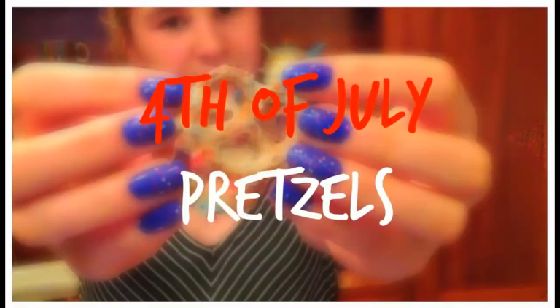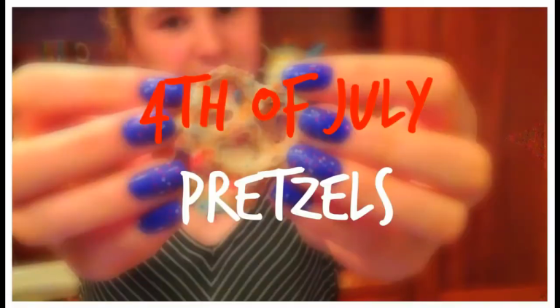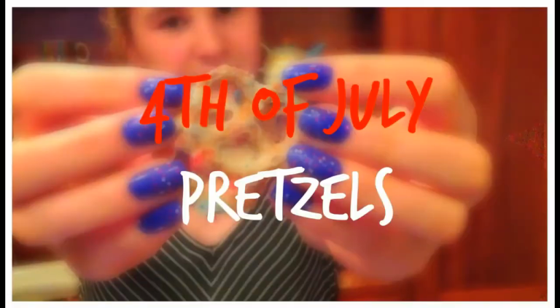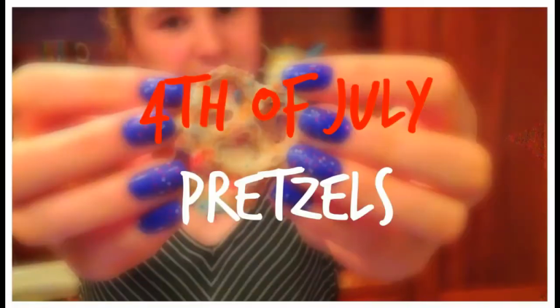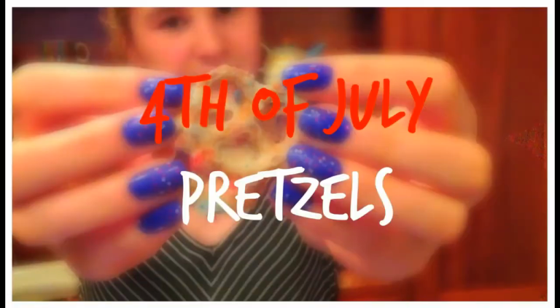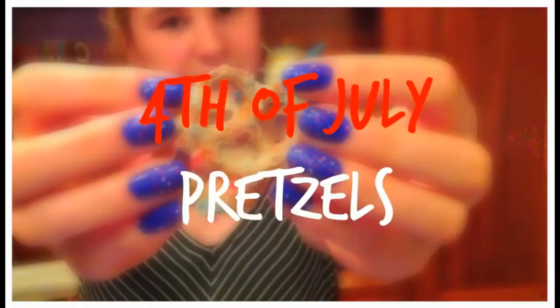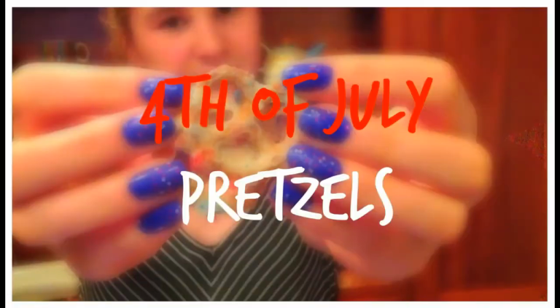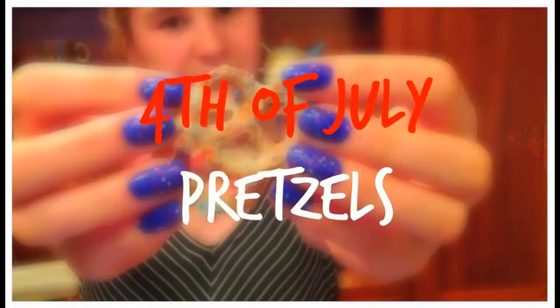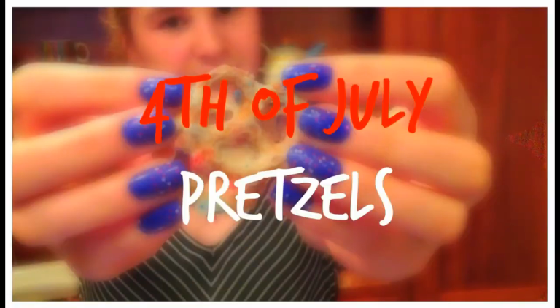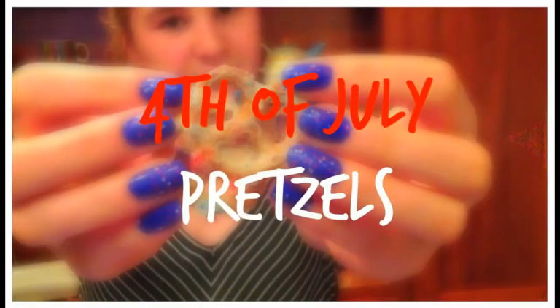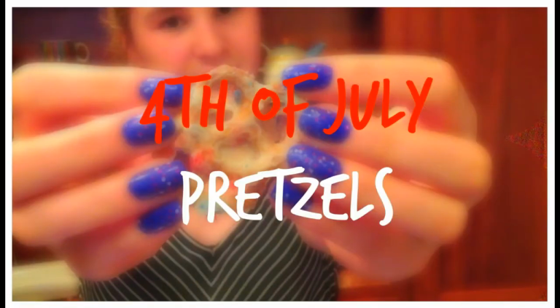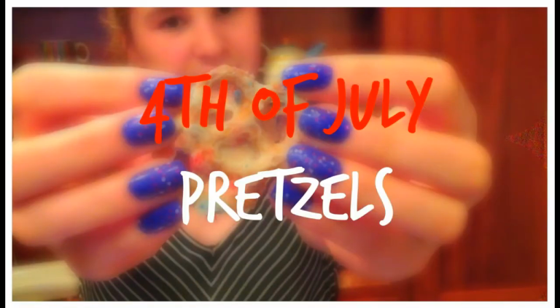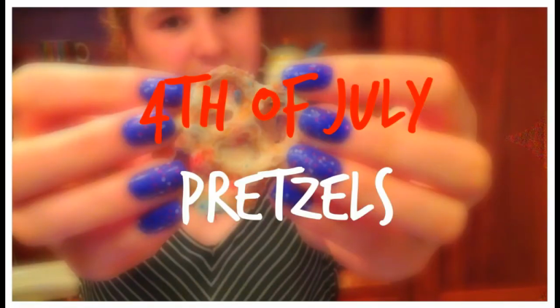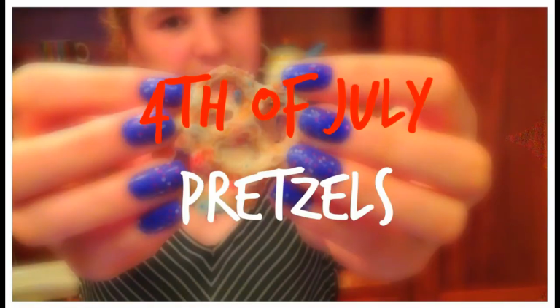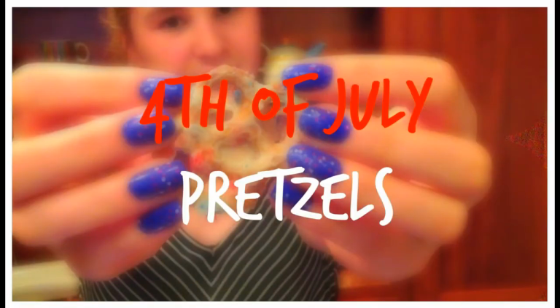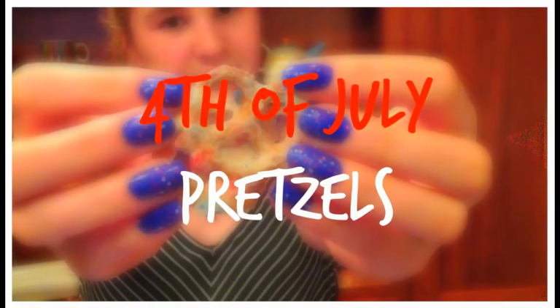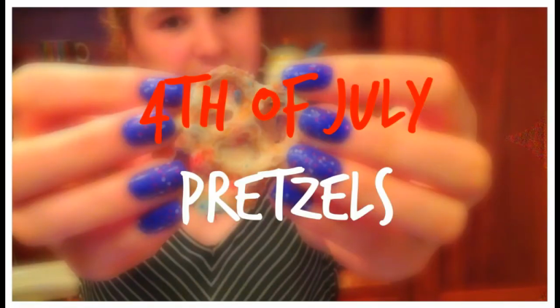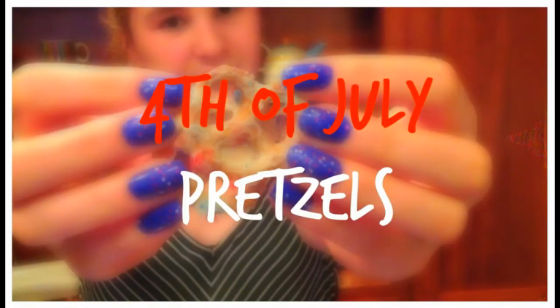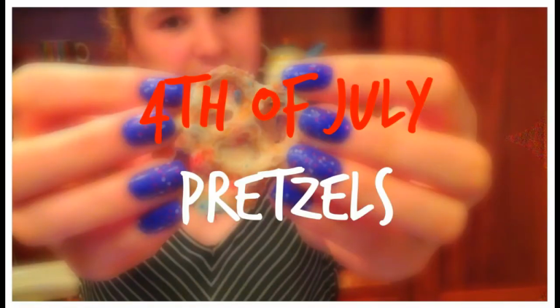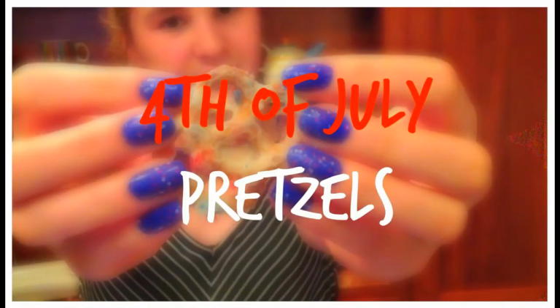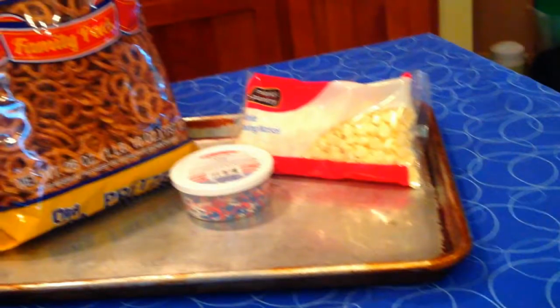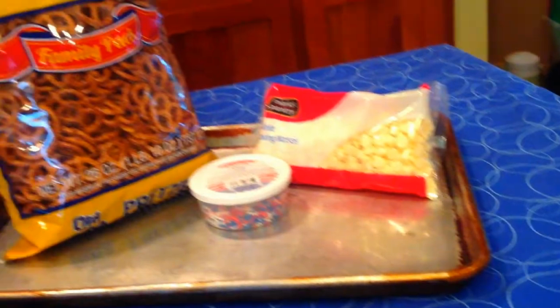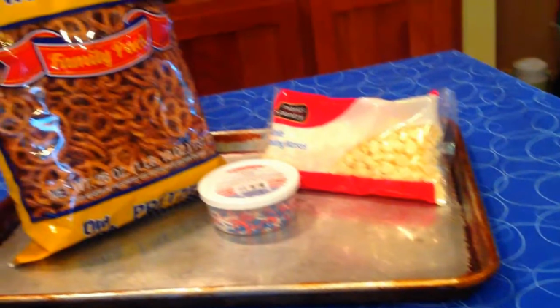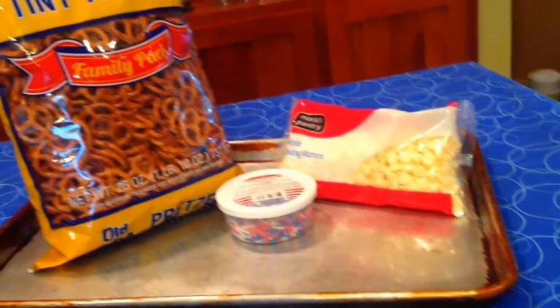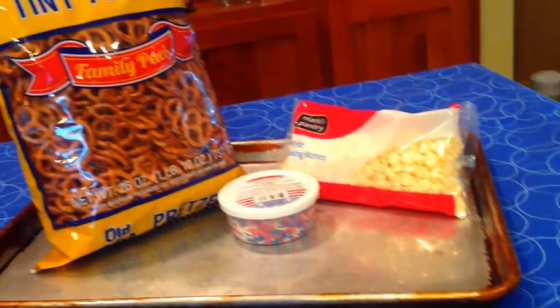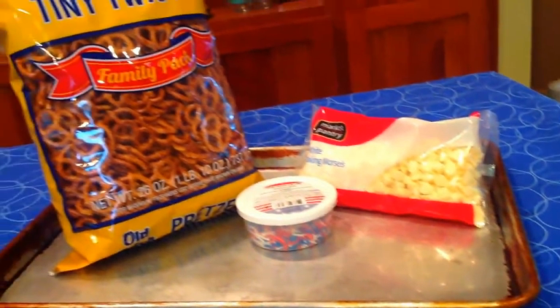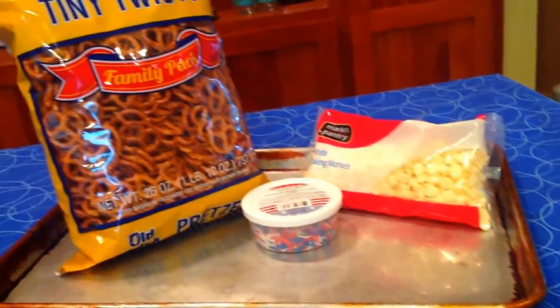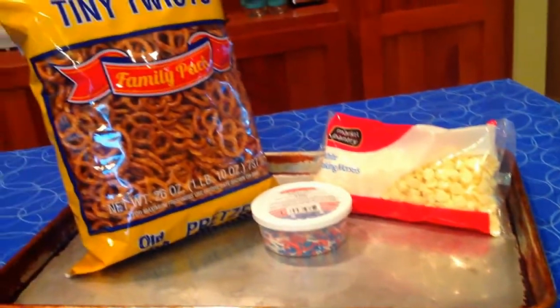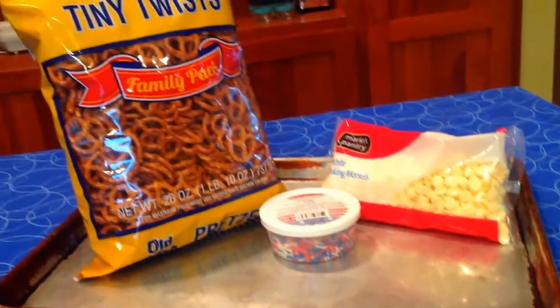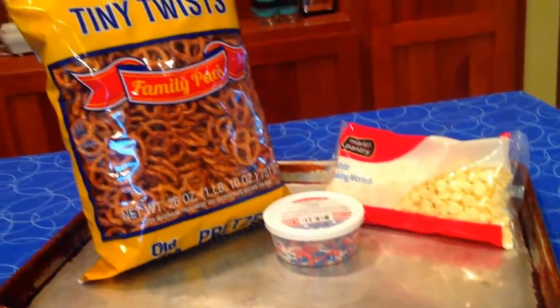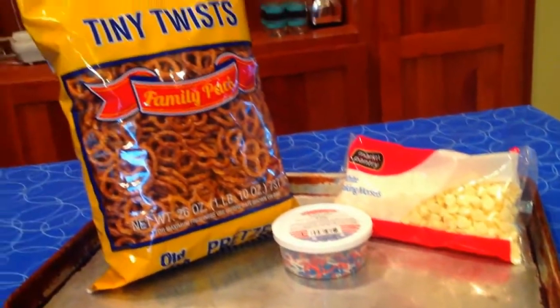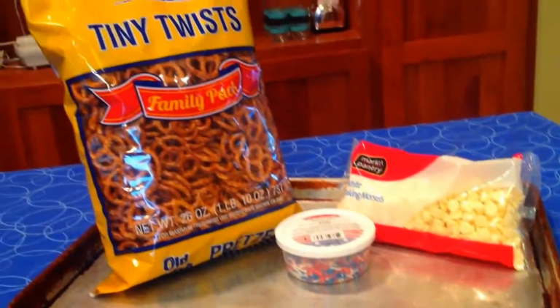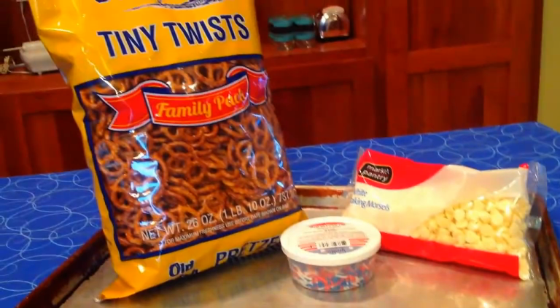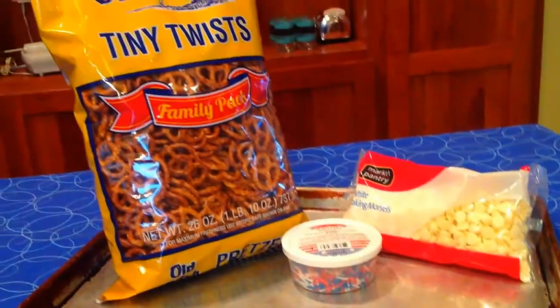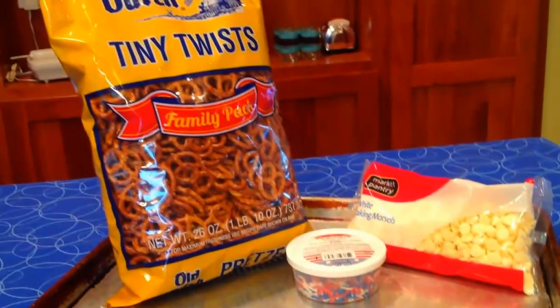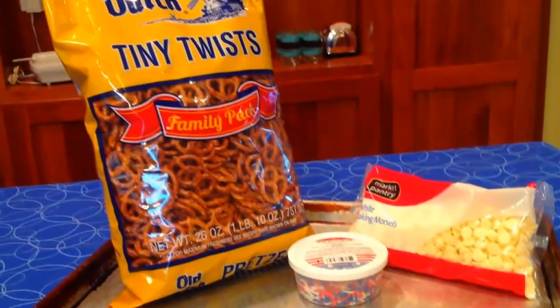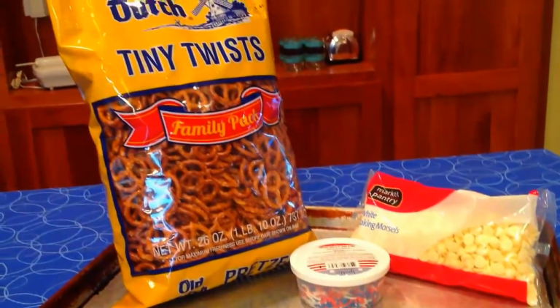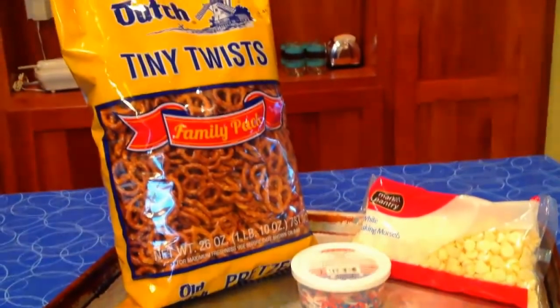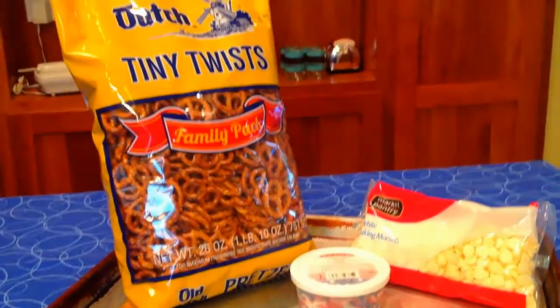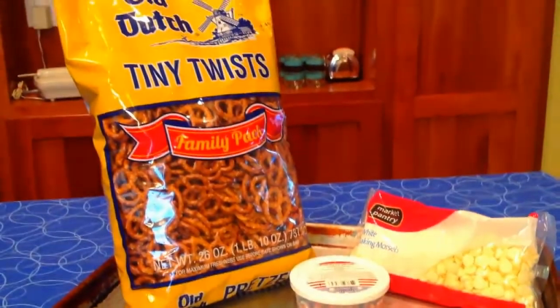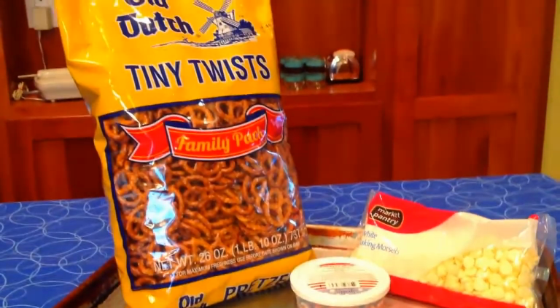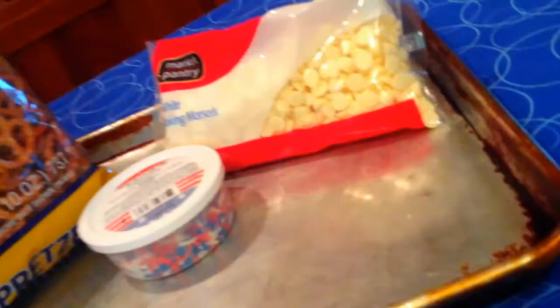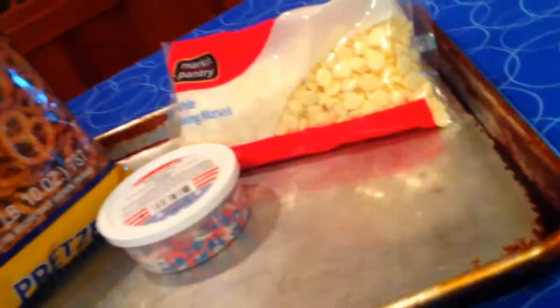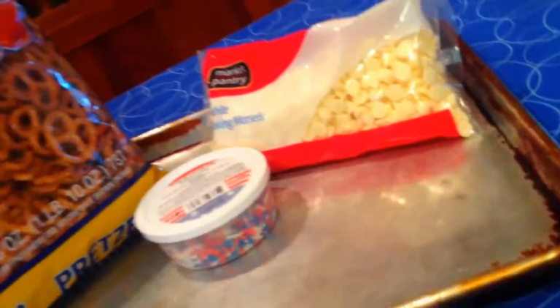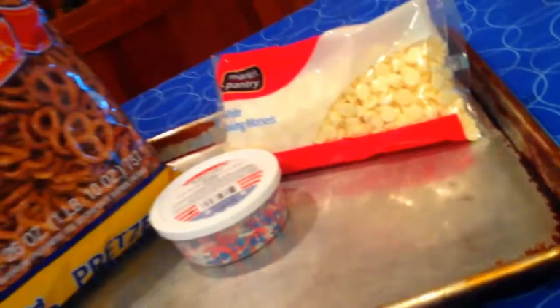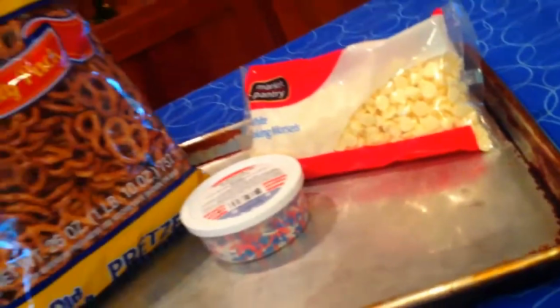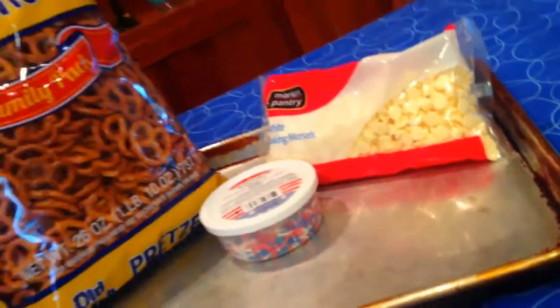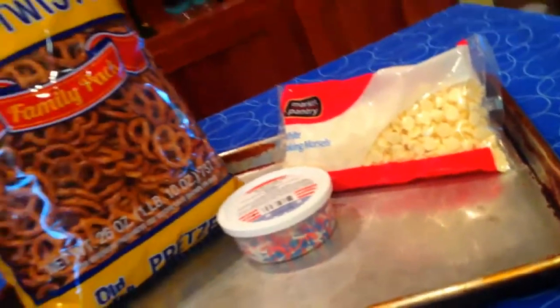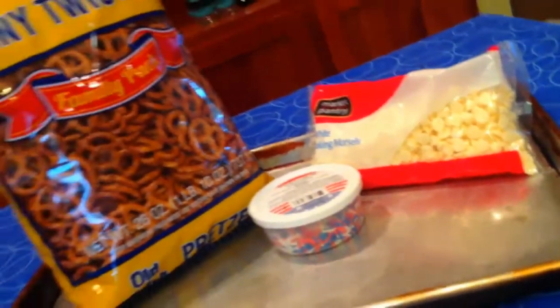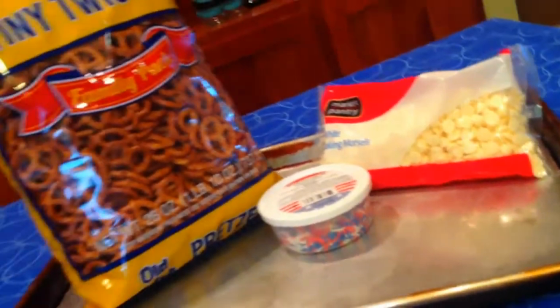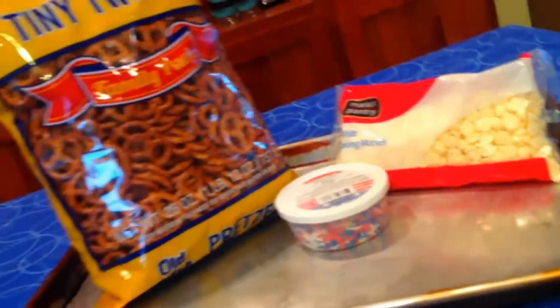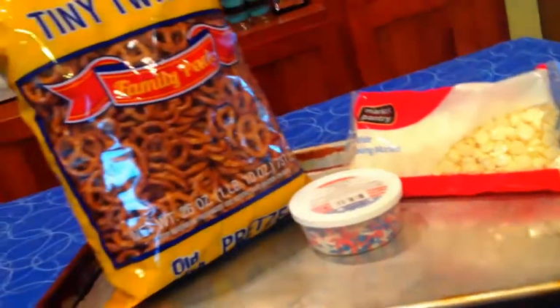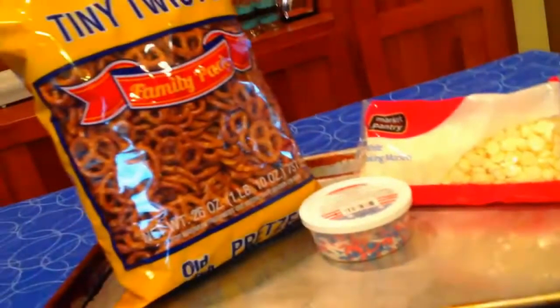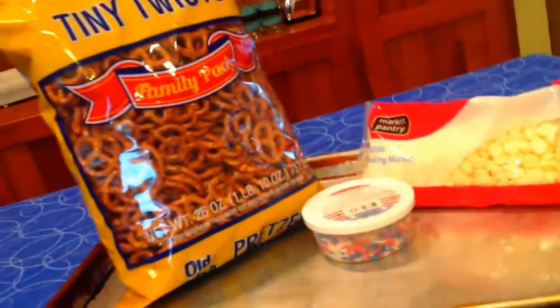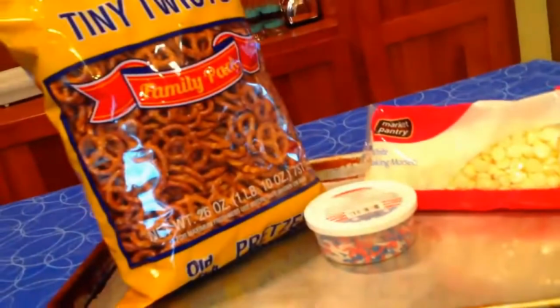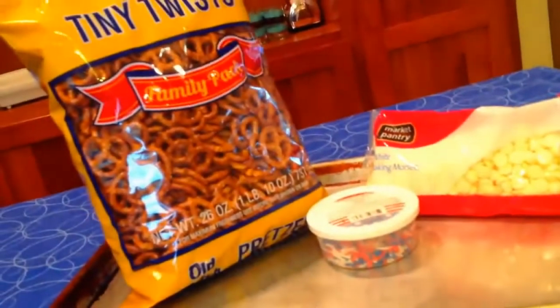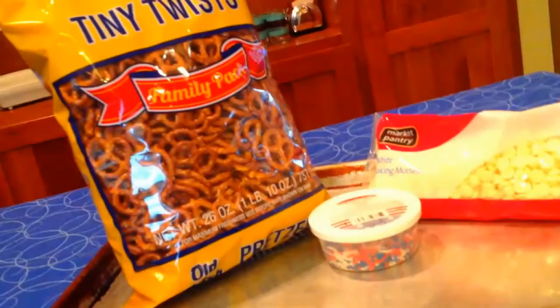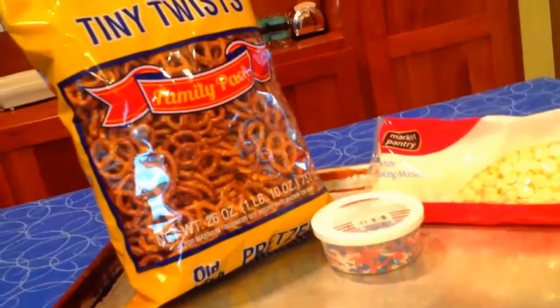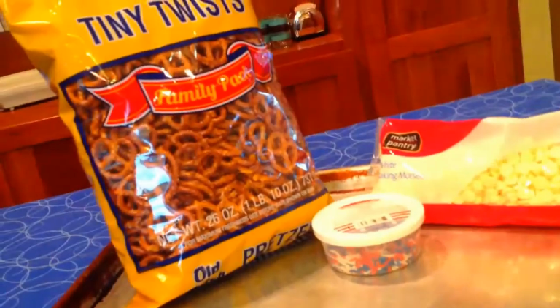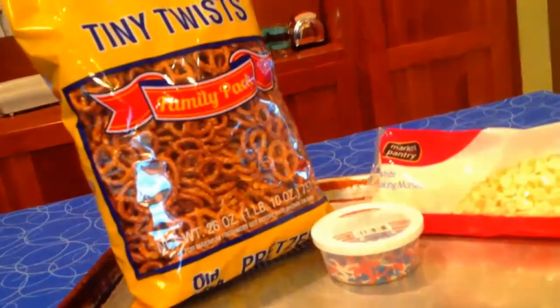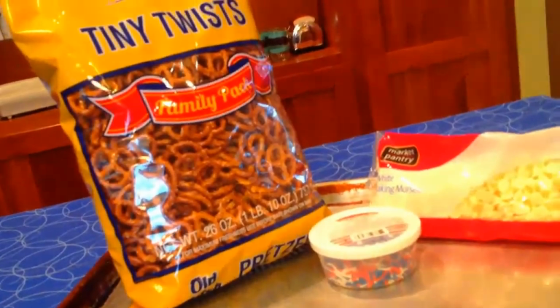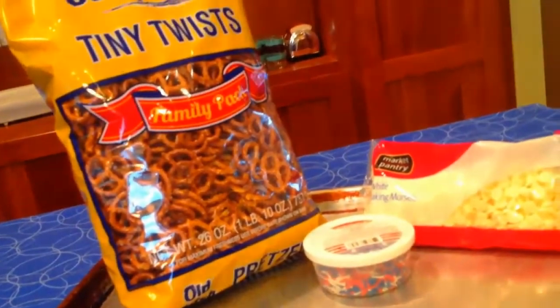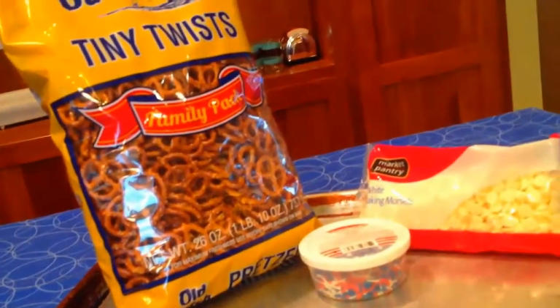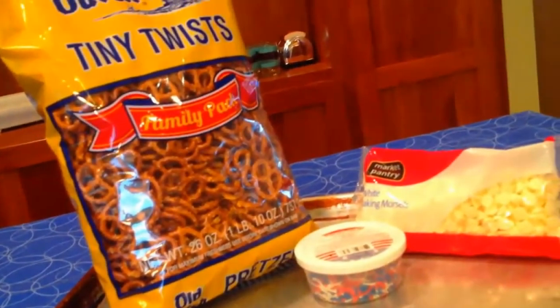The first thing we're going to be making is these 4th of July pretzels. What you will need is some pretzels, some white chocolate, some sprinkles, and a baking sheet.